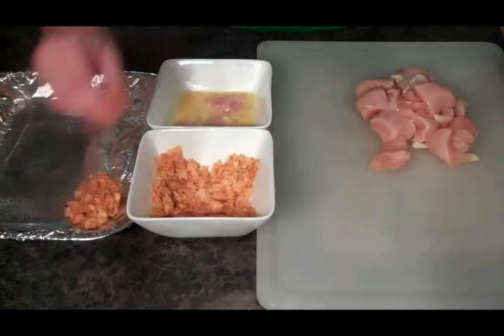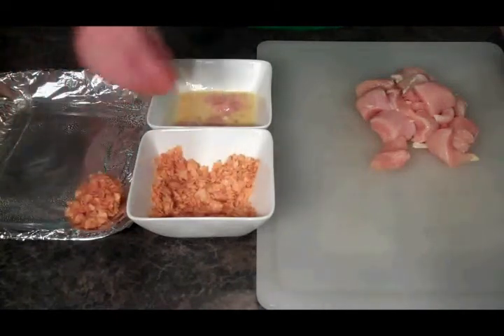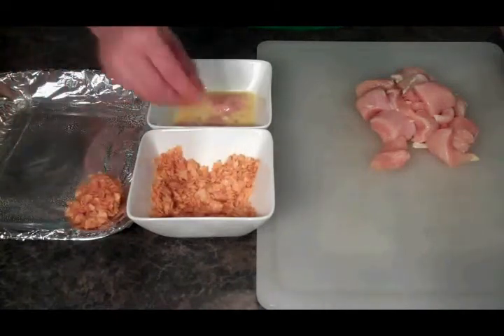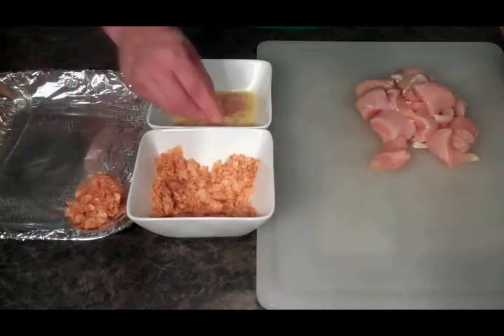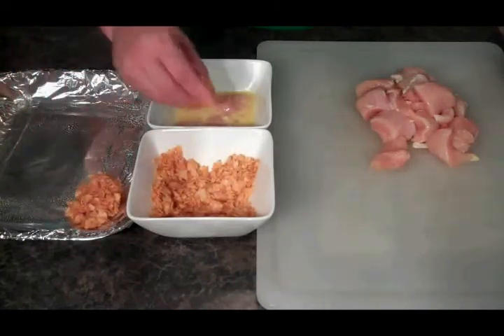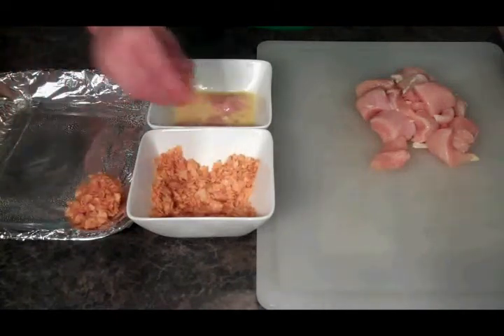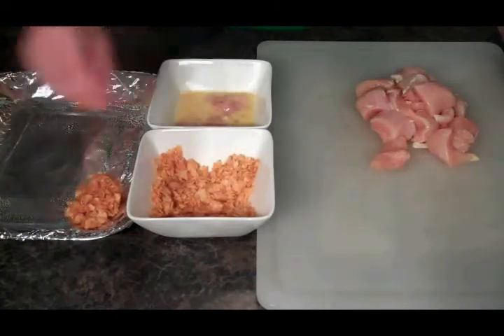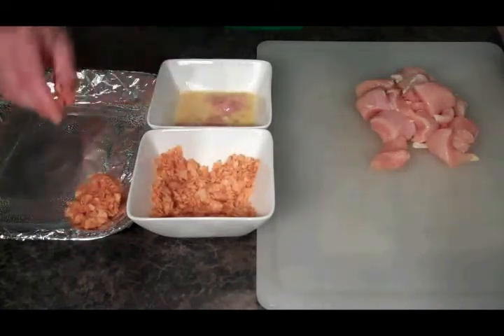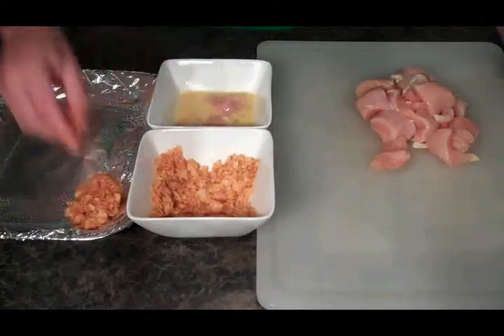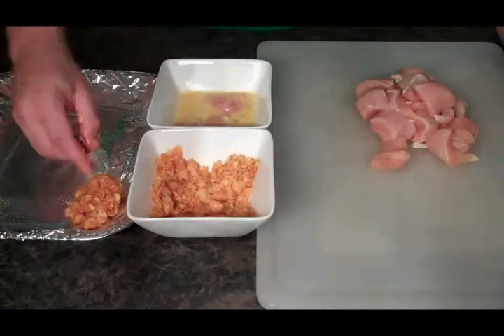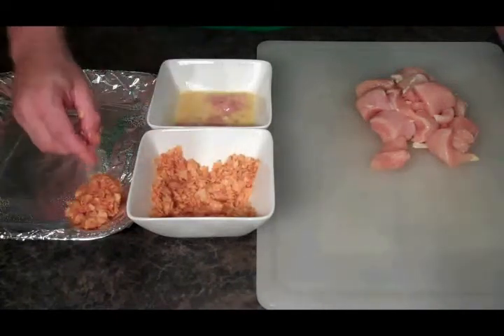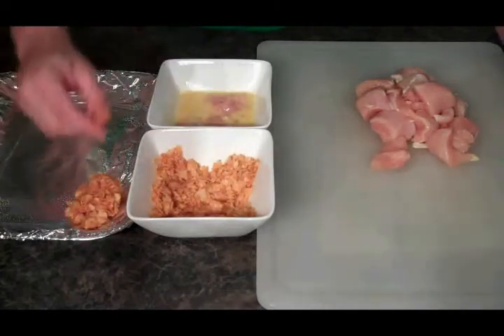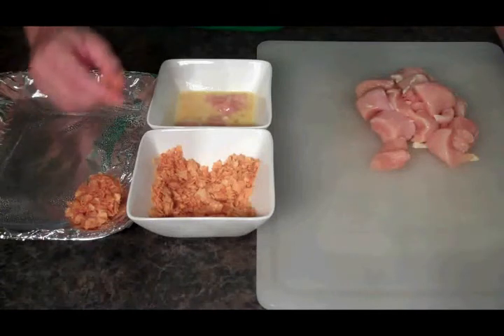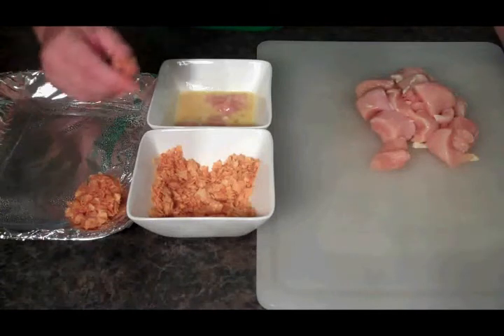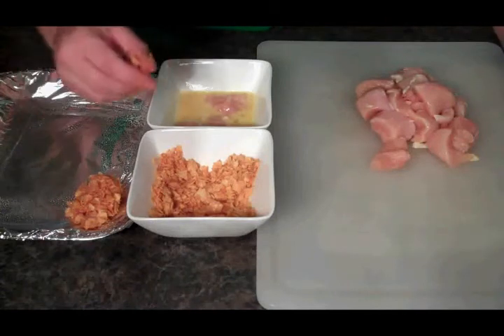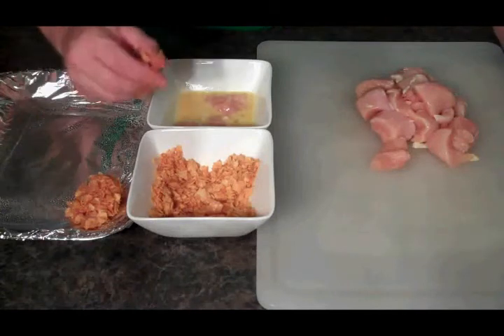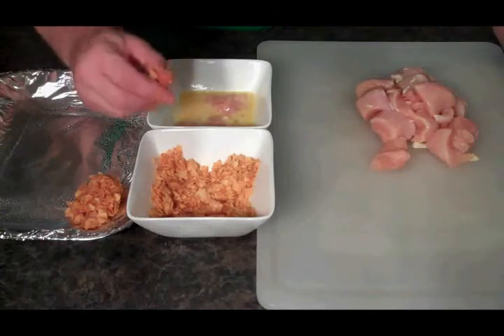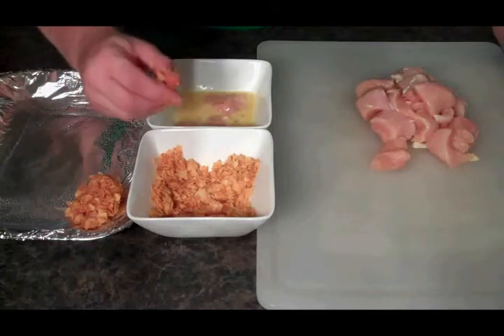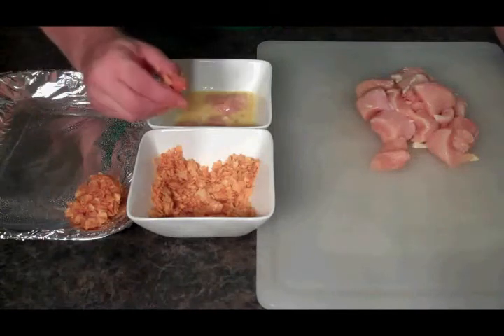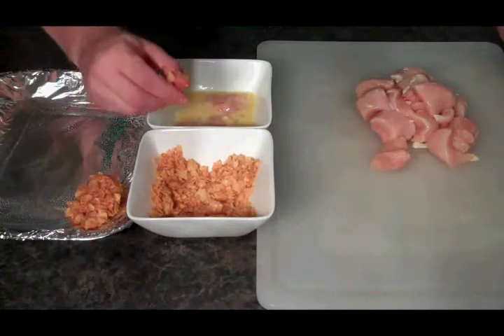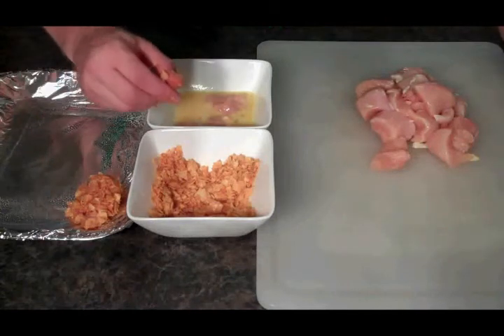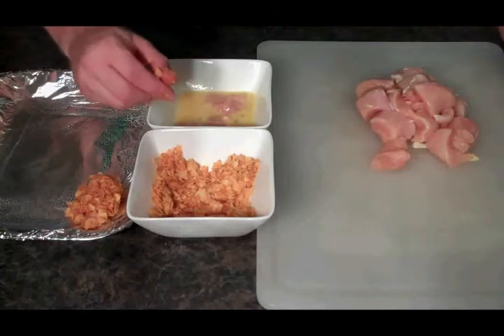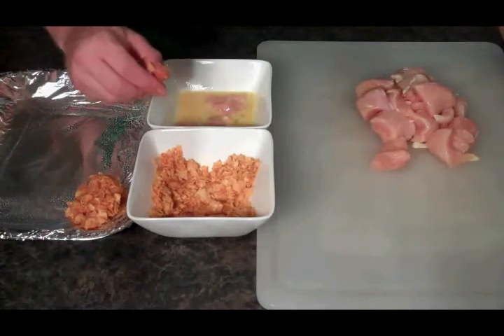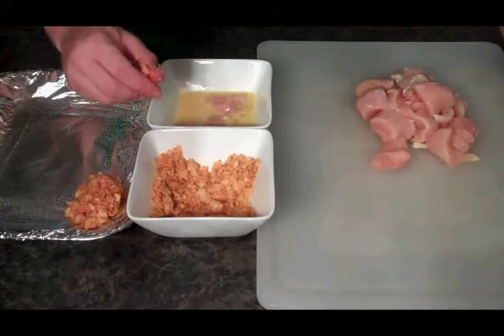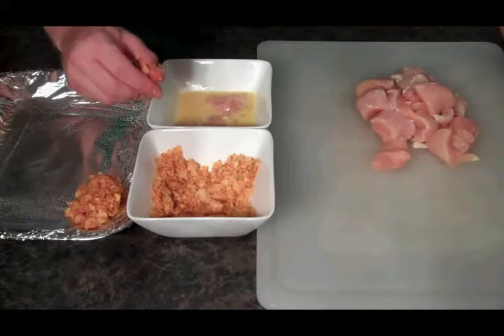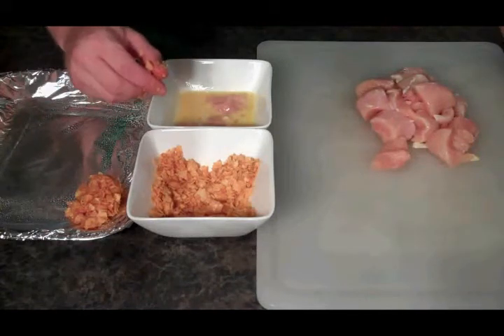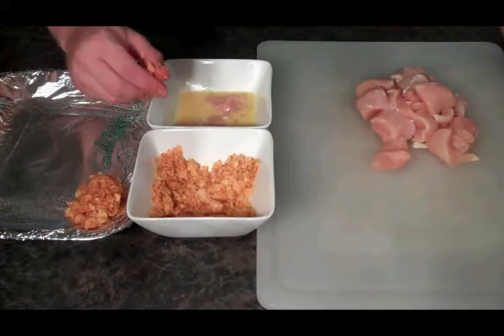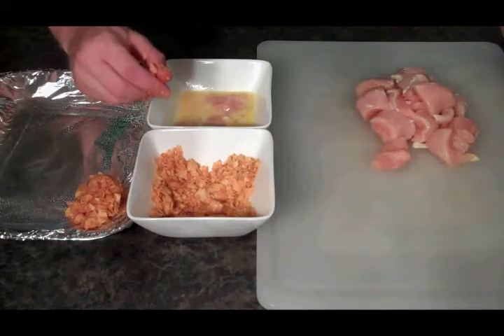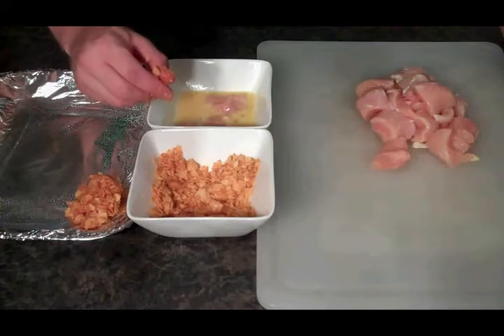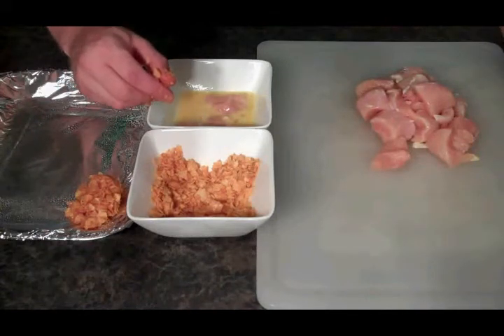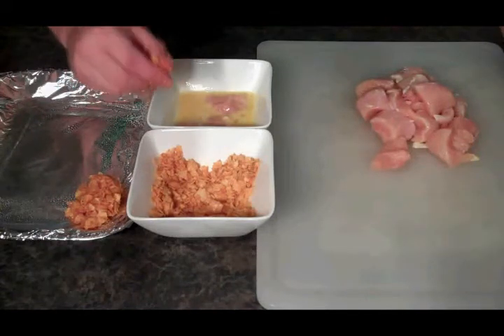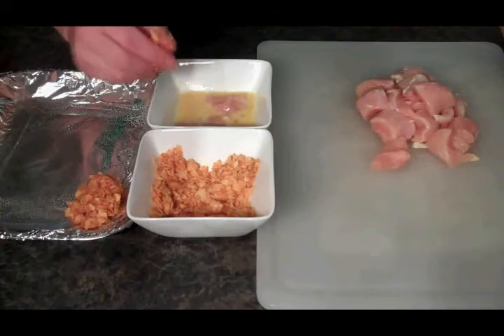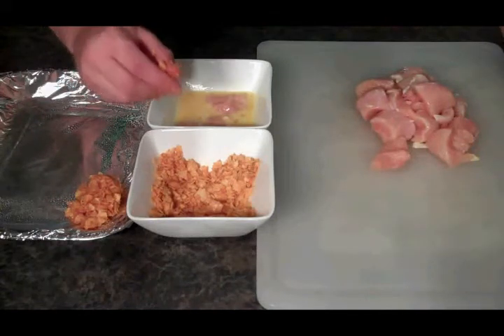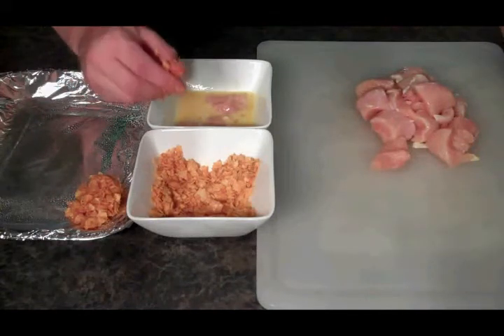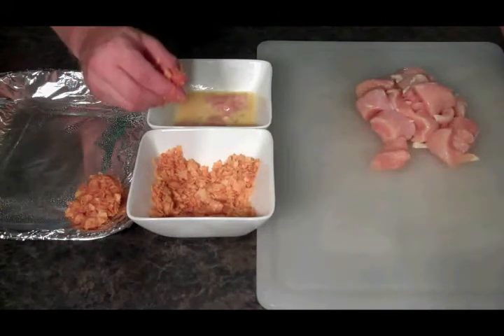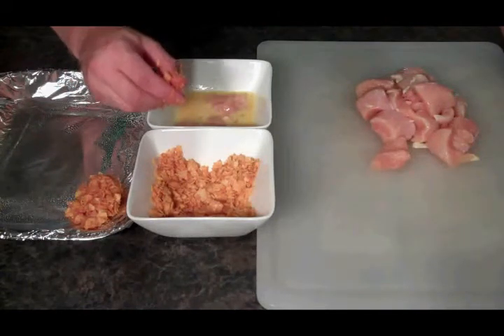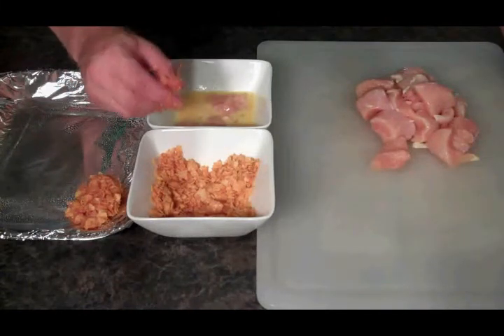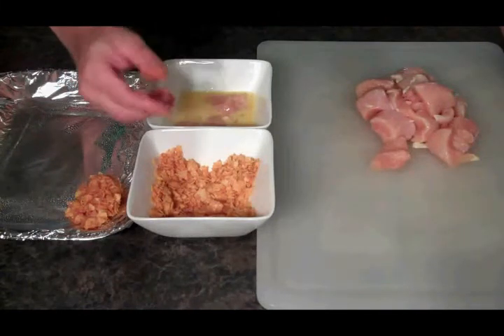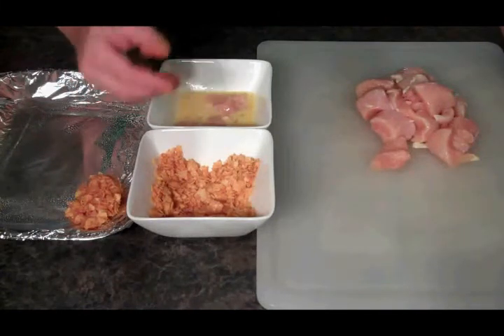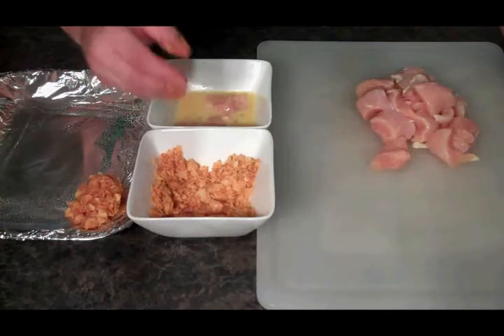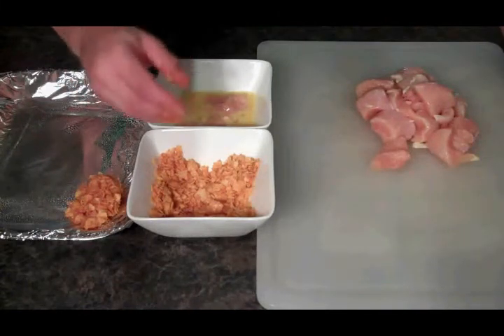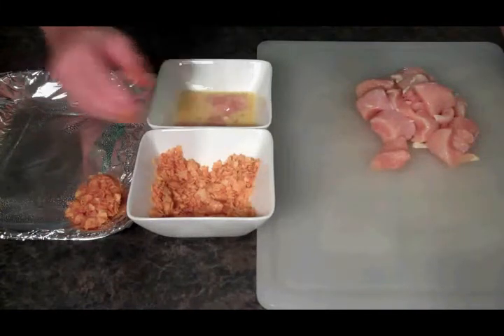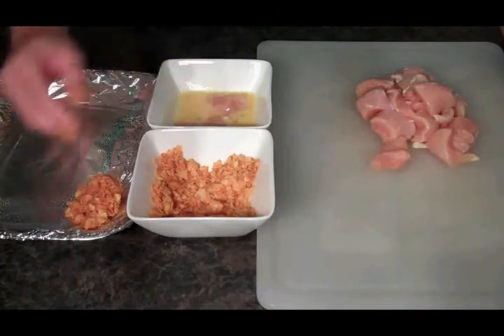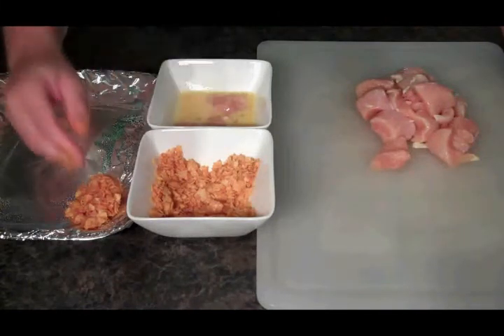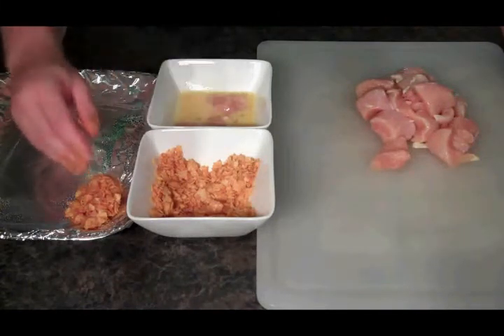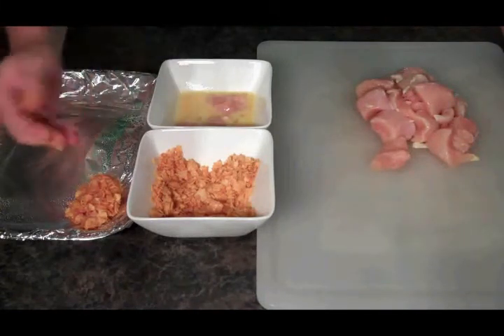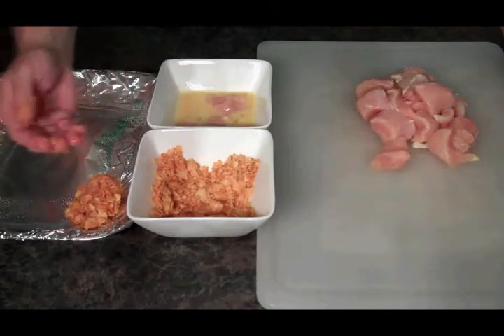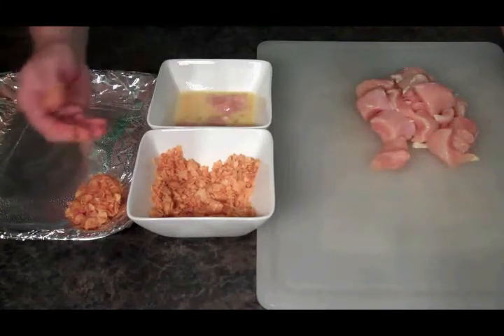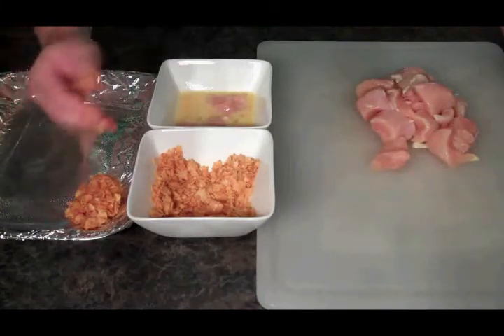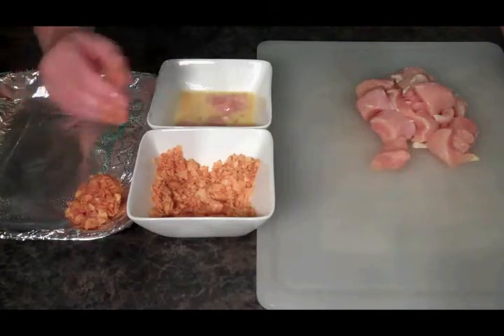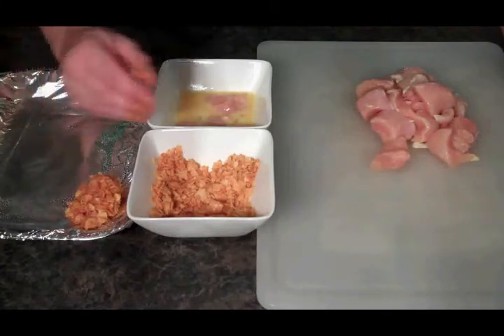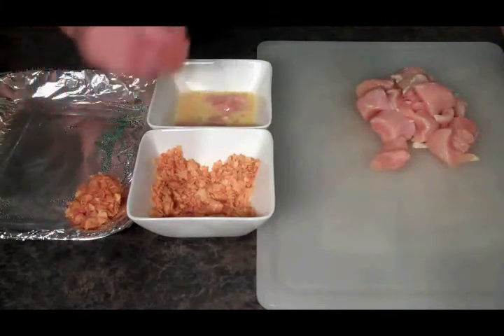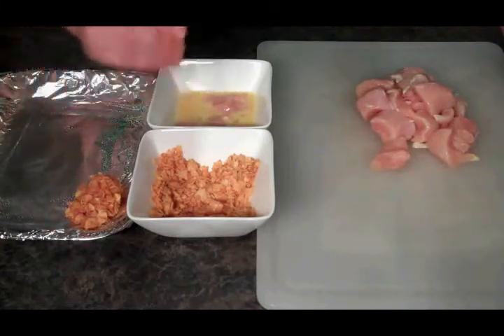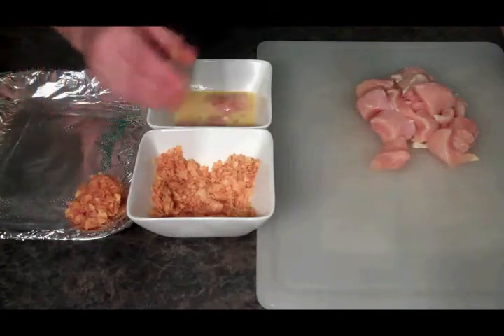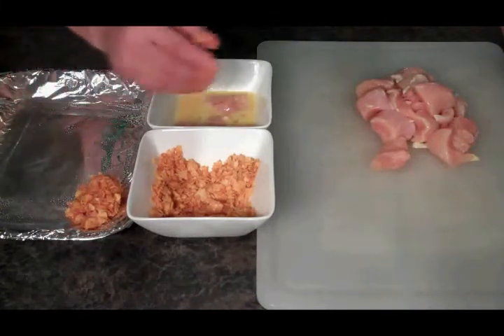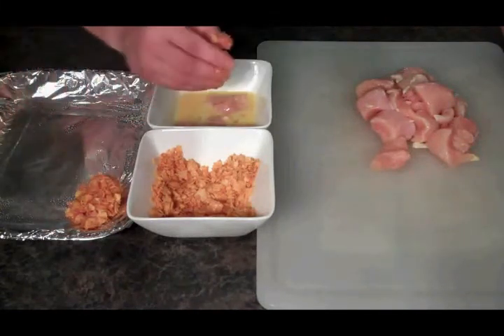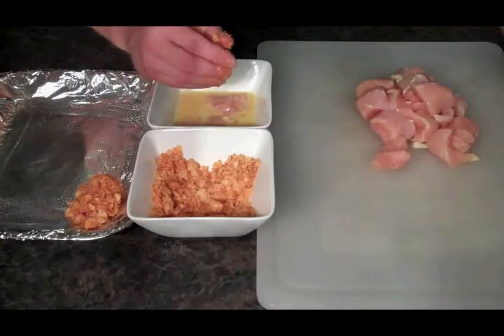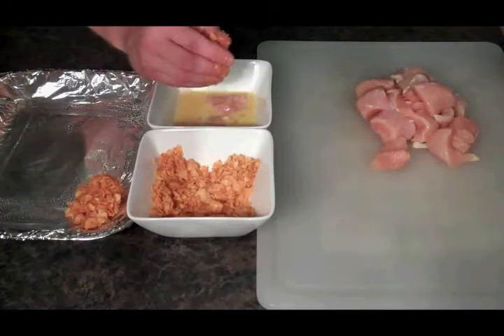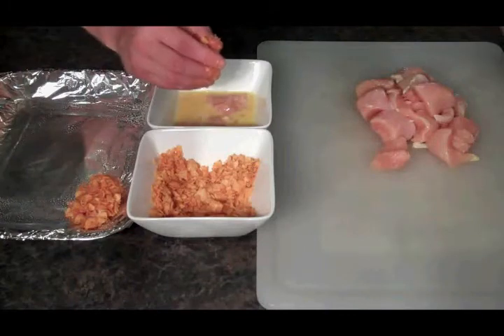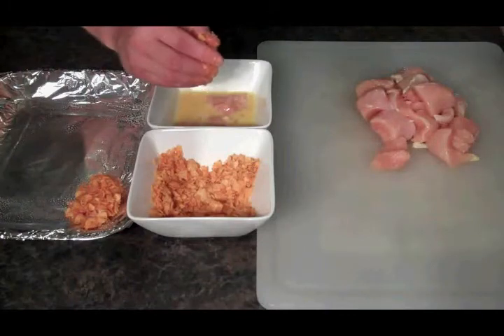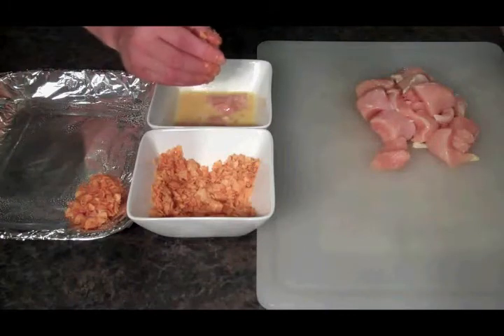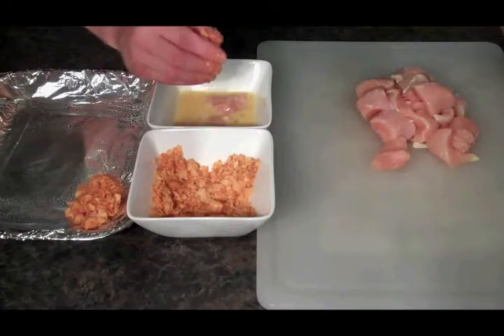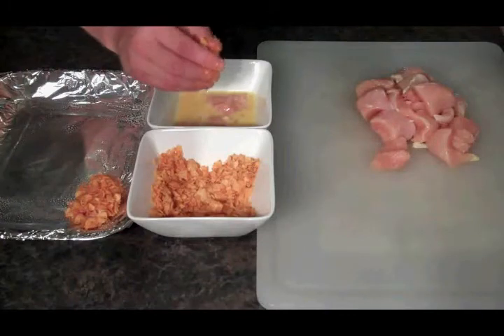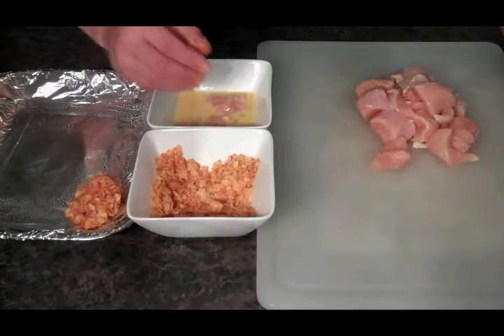This is going to go into a 350 degree oven. For 10 minutes, I'm going to flip the chicken over and cook them for another 10 minutes.